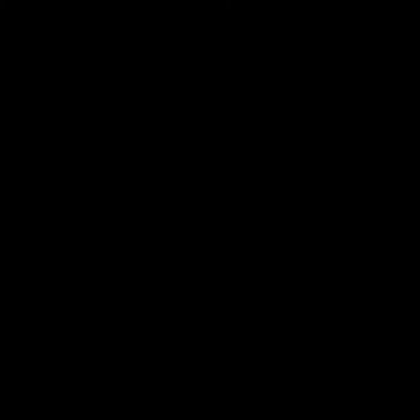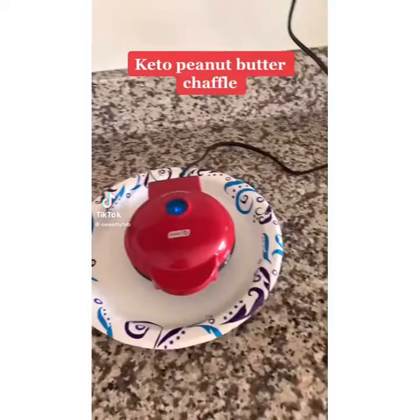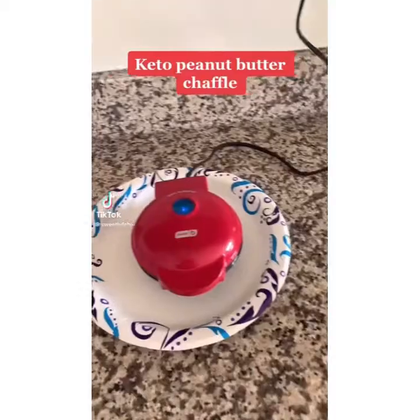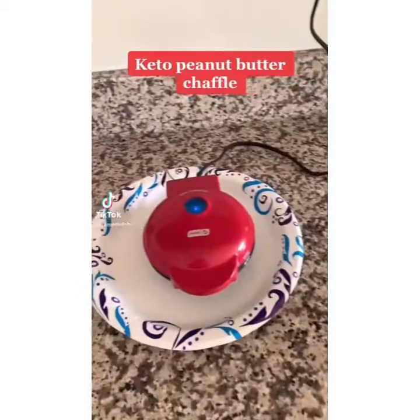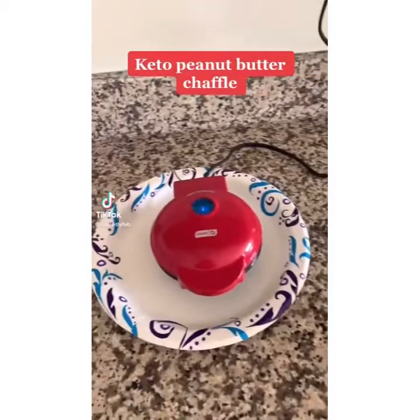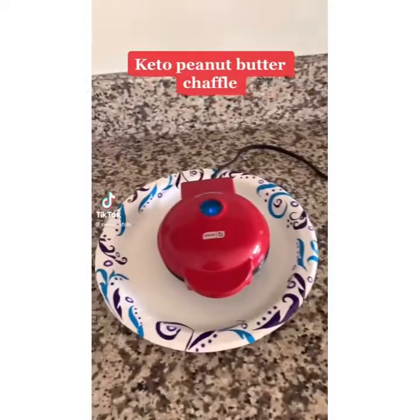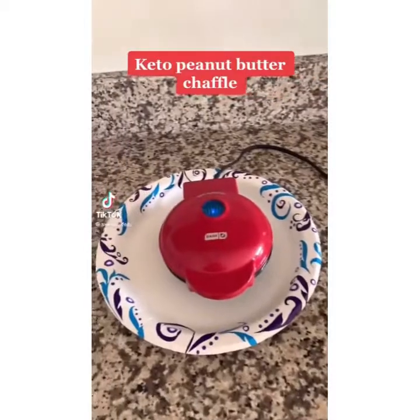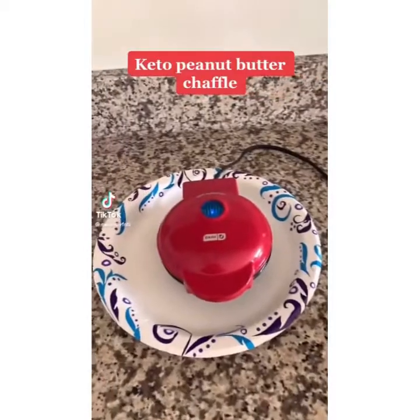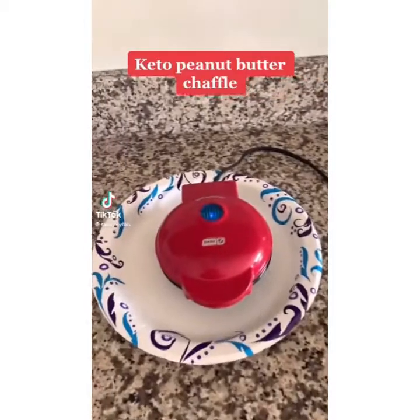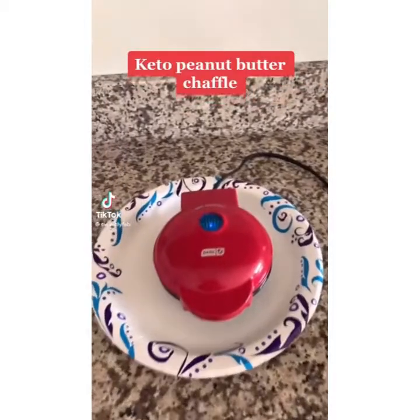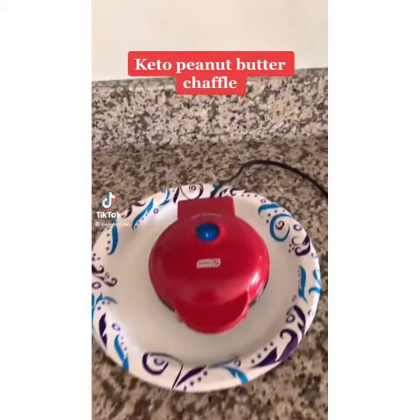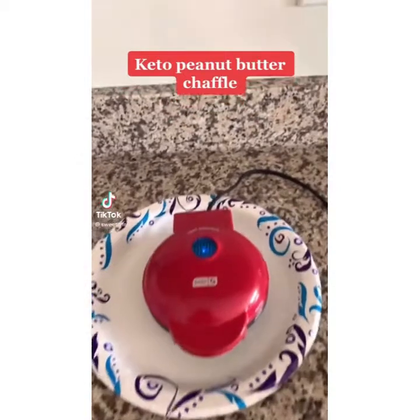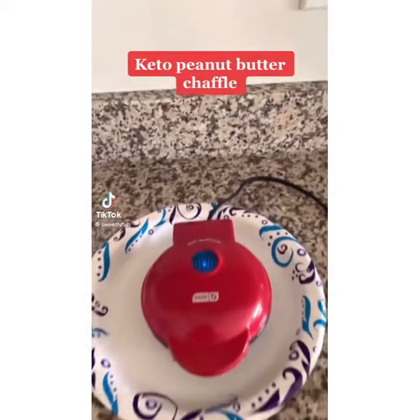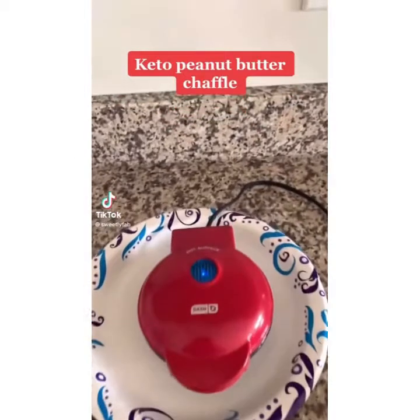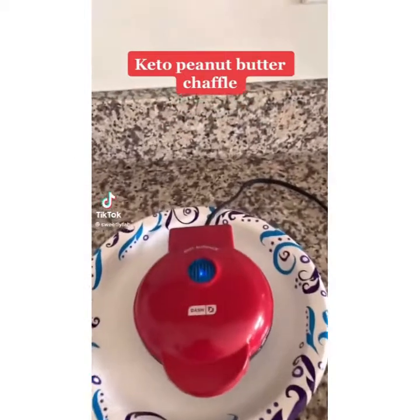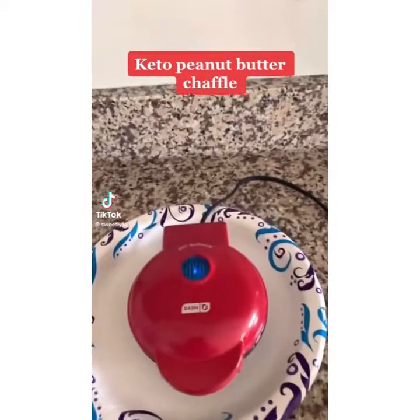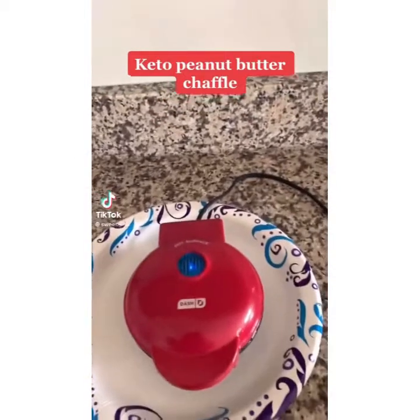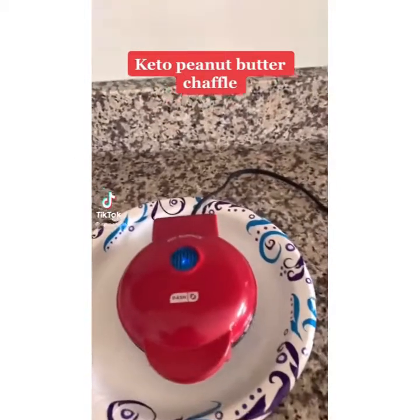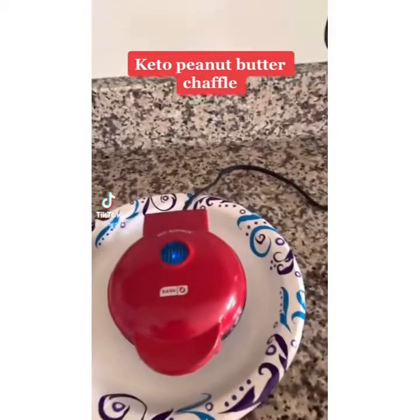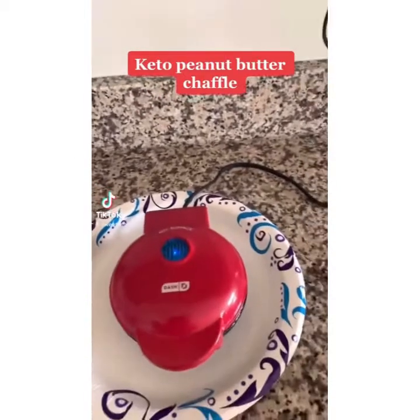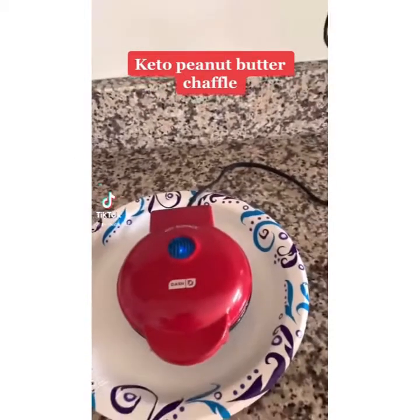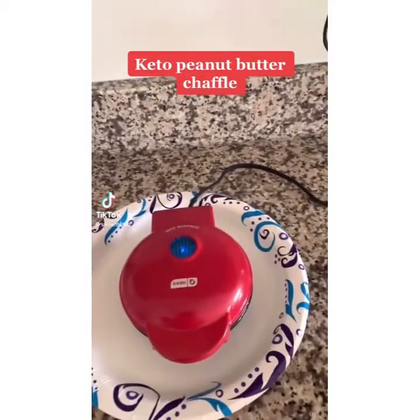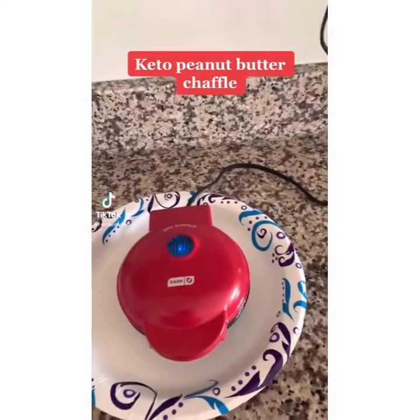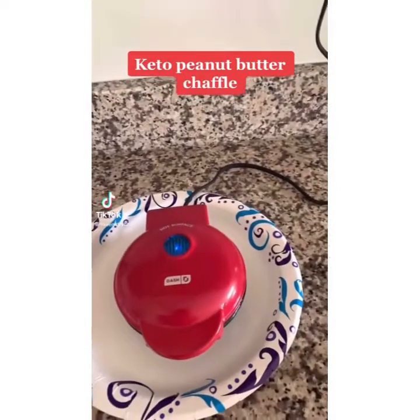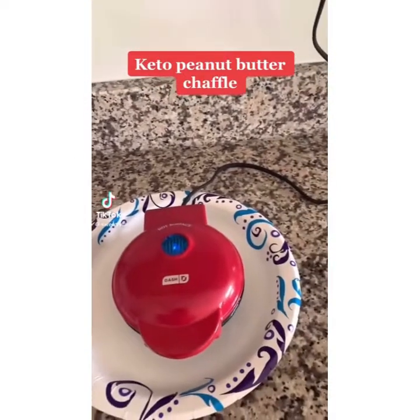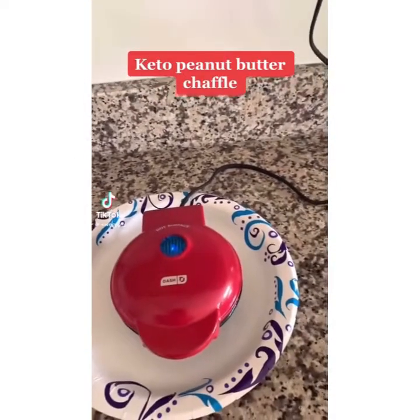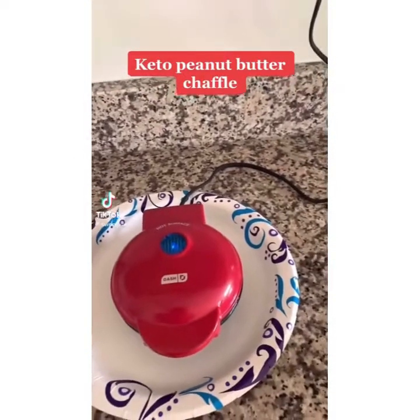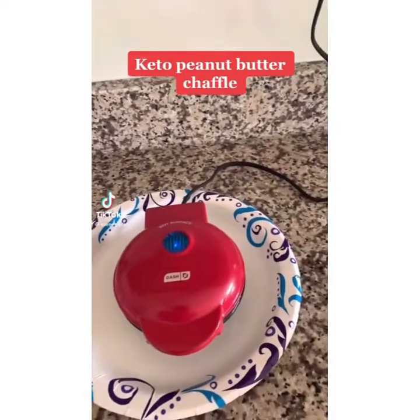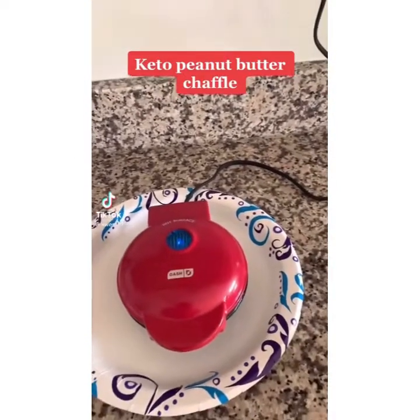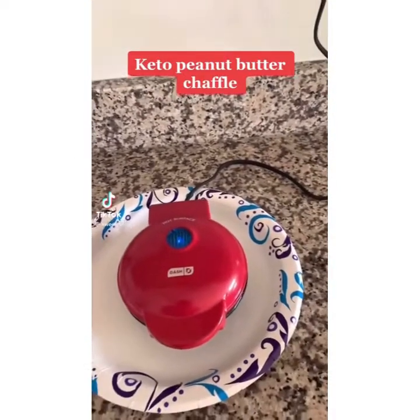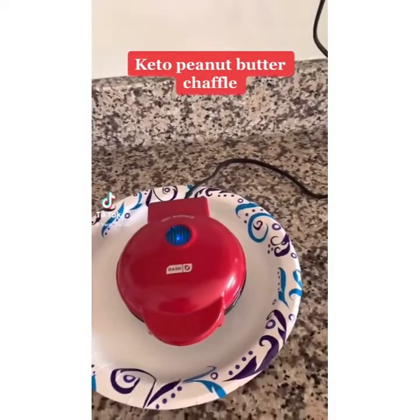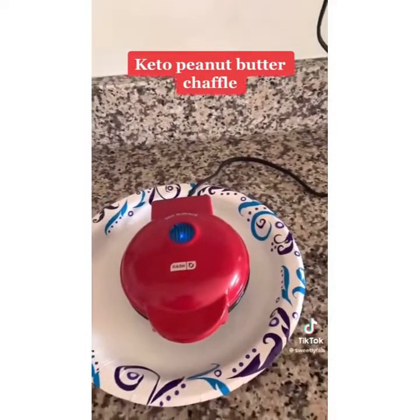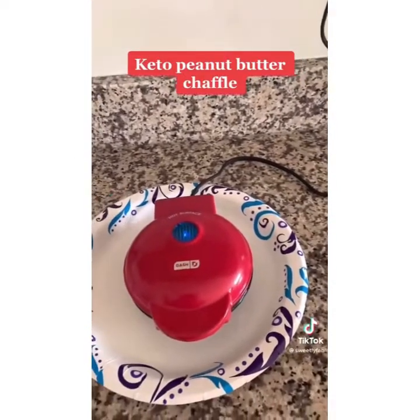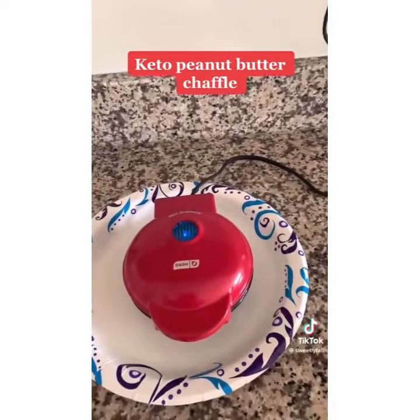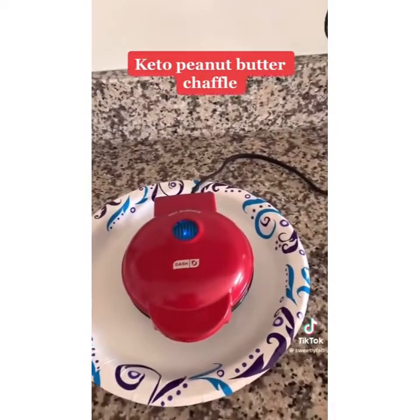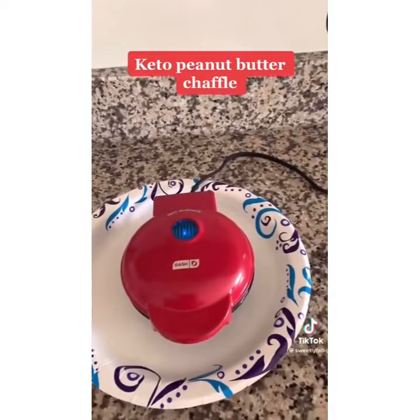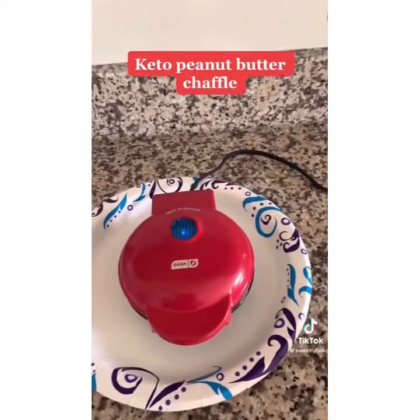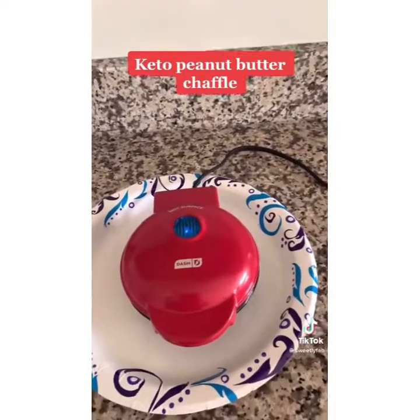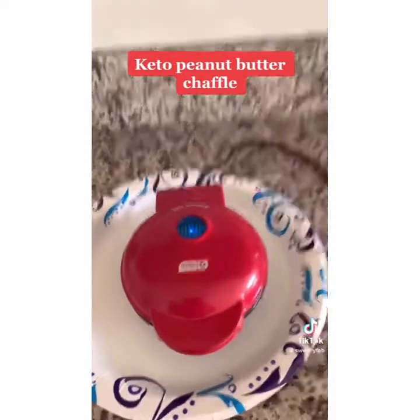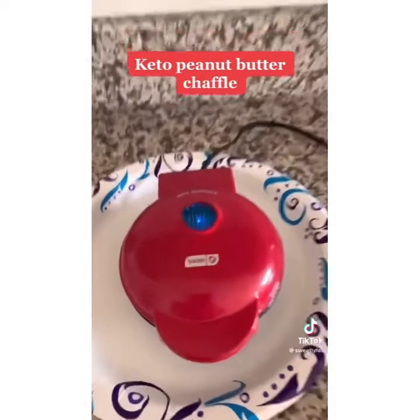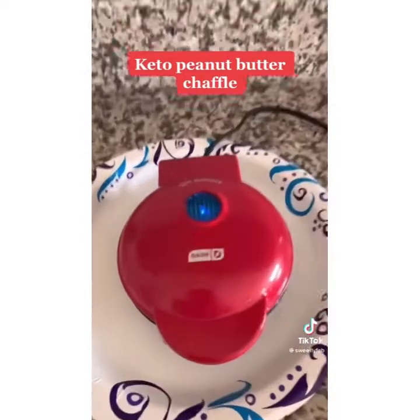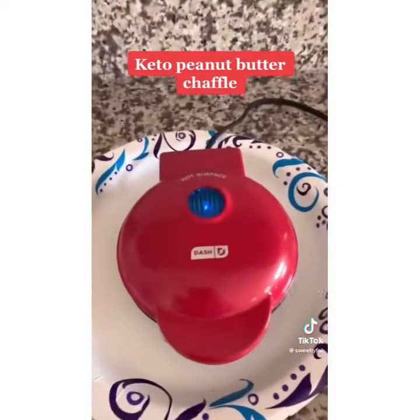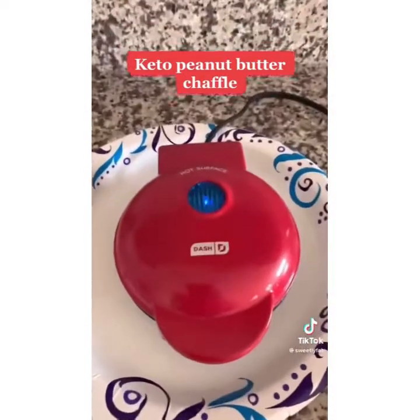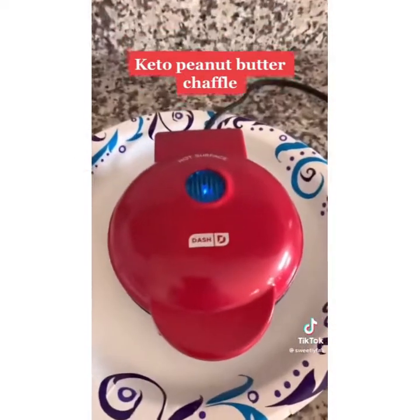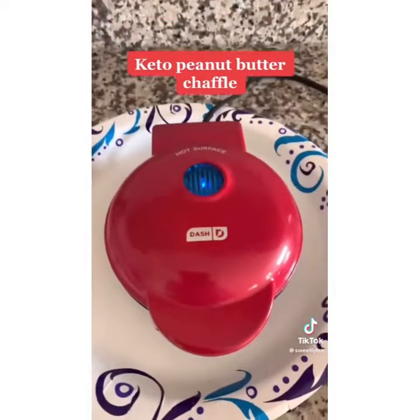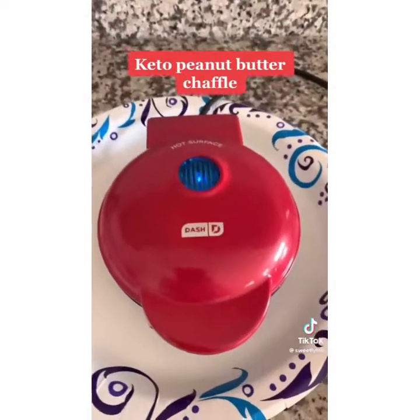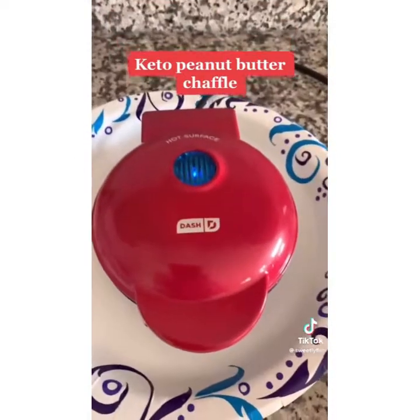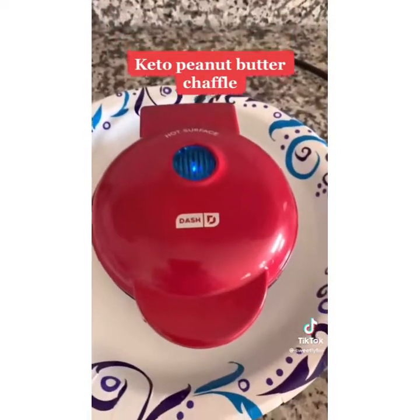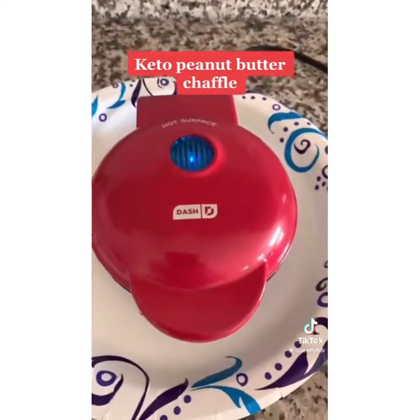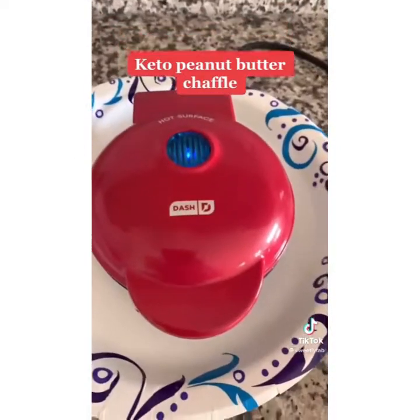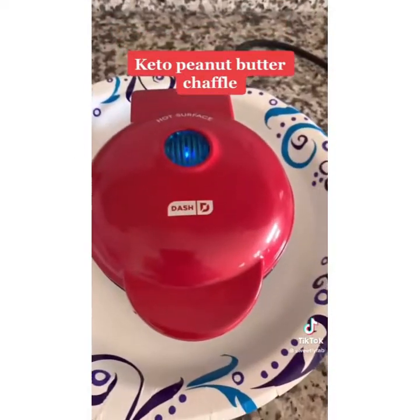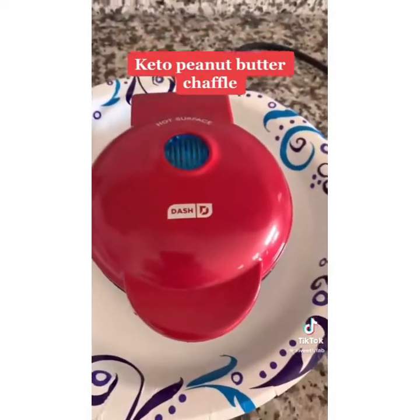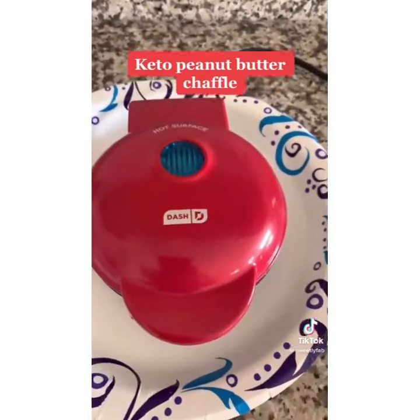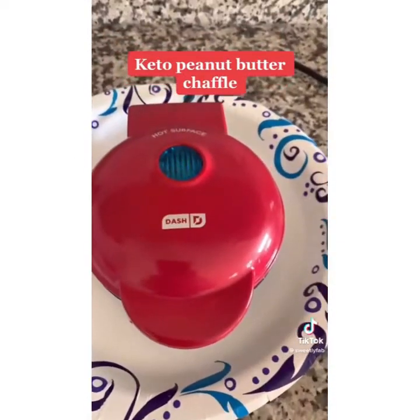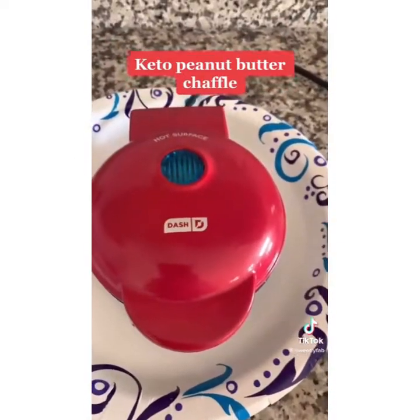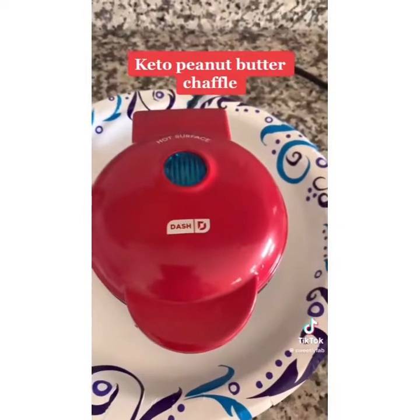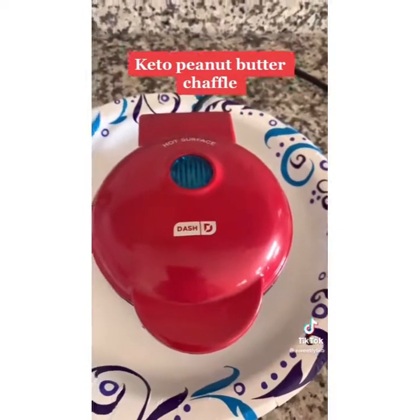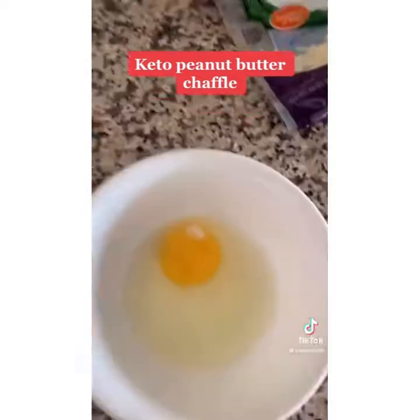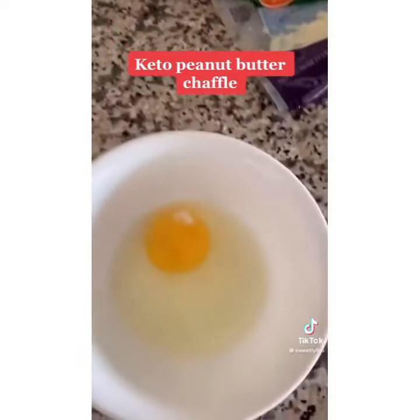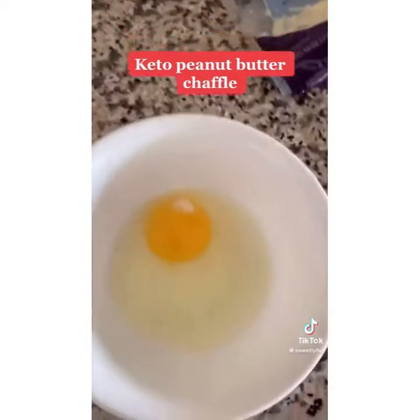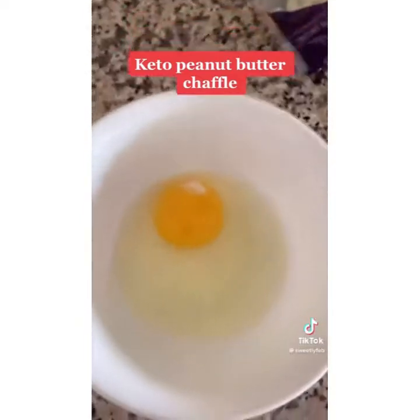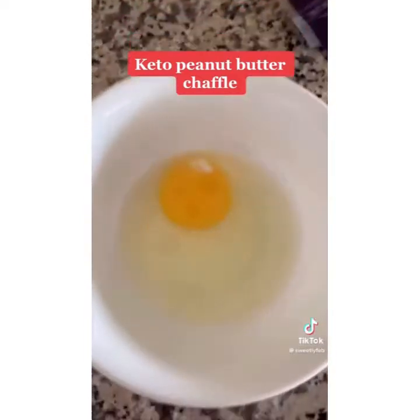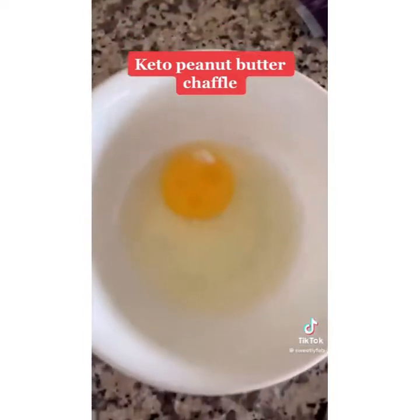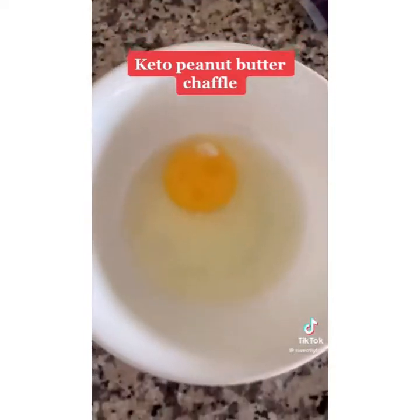Tonight I'm trying out this keto peanut butter chaffle and right now I am just warming up my chaffle maker, waiting for the blue light. Adding one egg and one tablespoon of monk fruit.